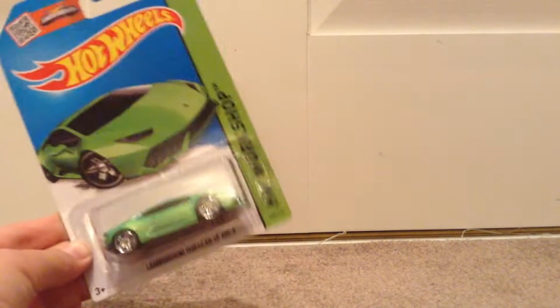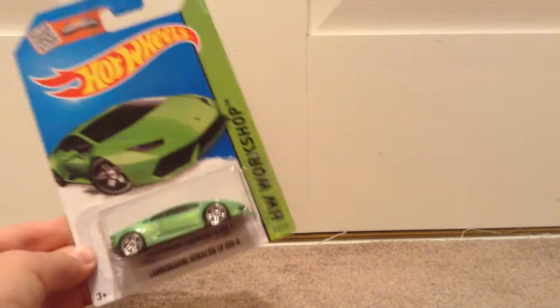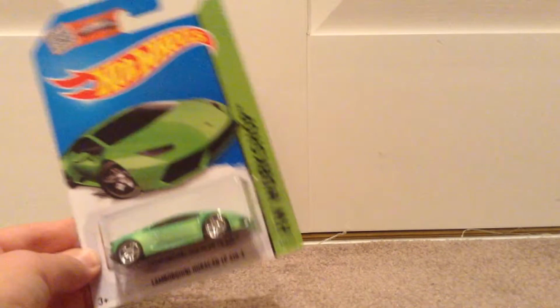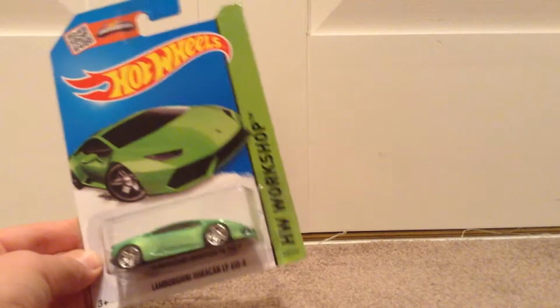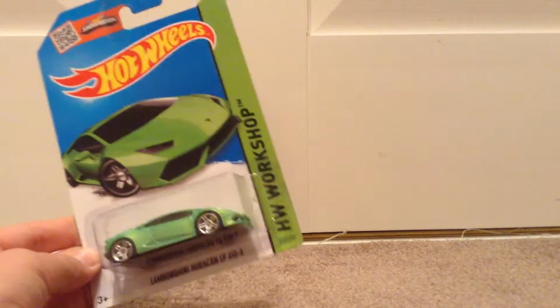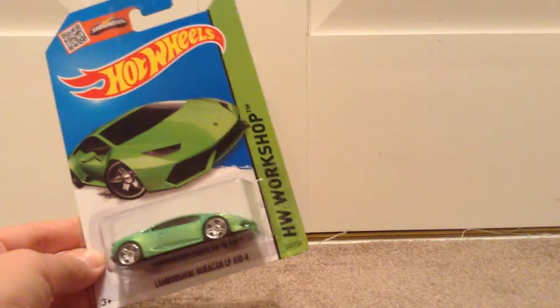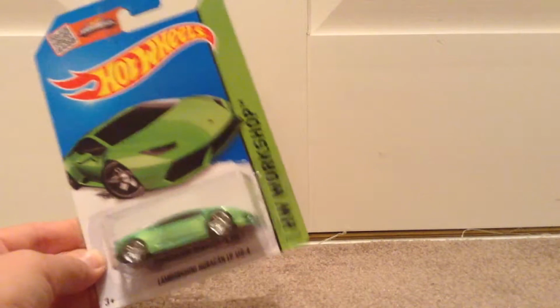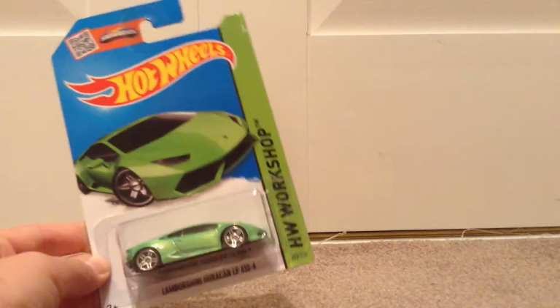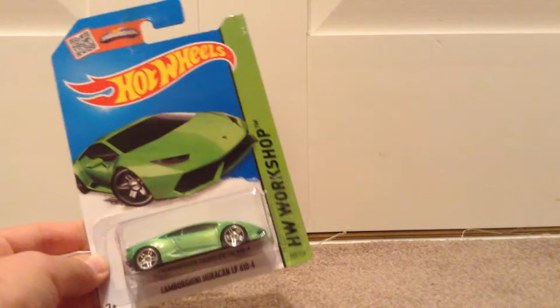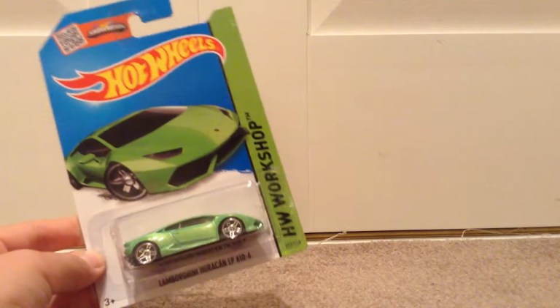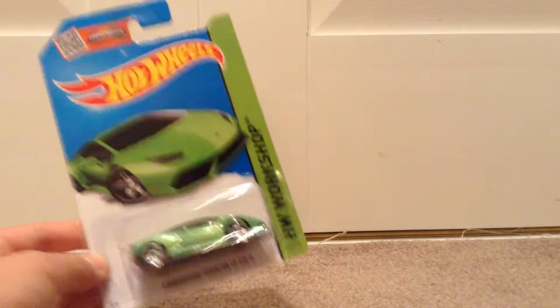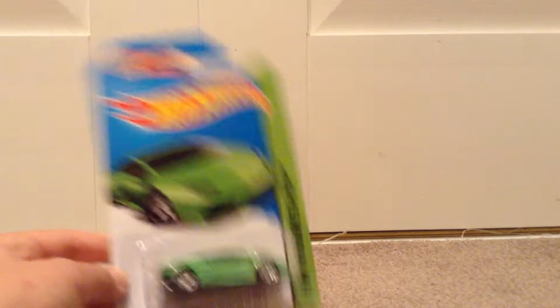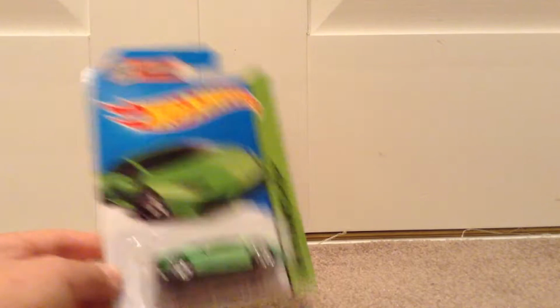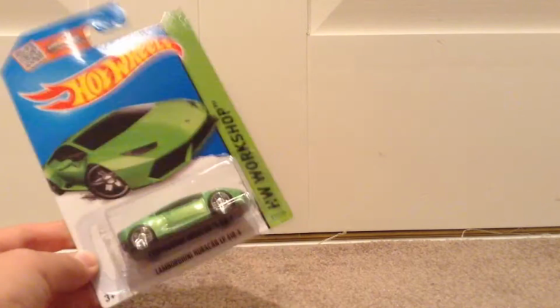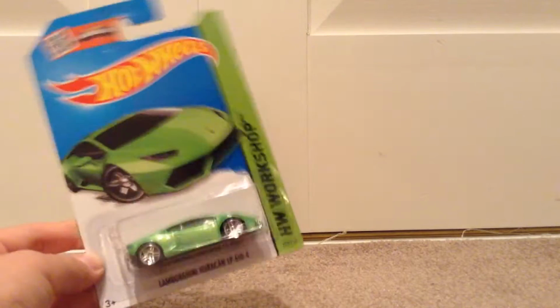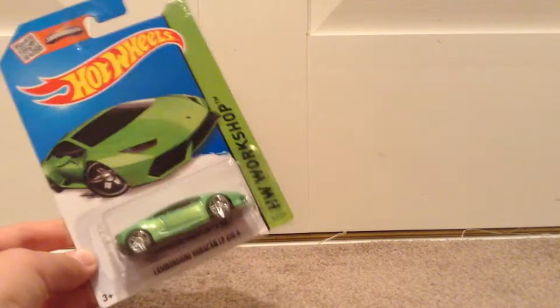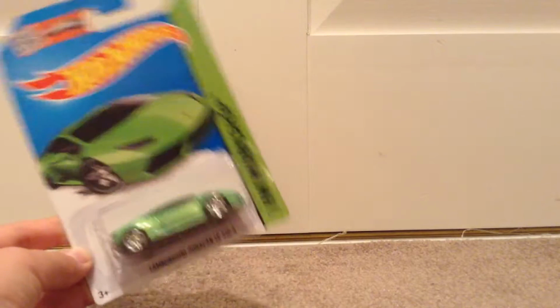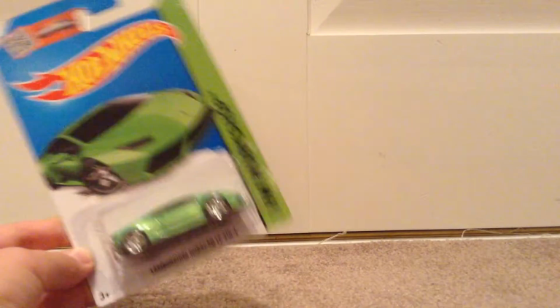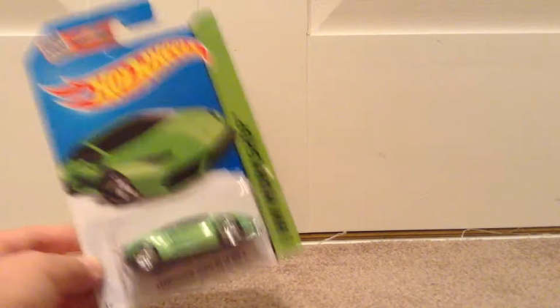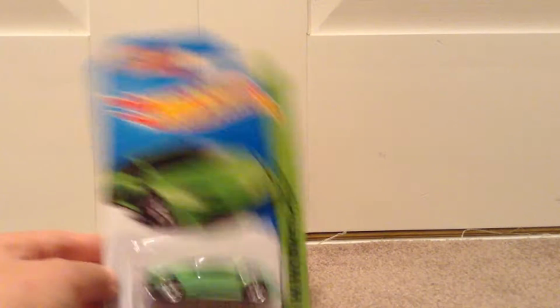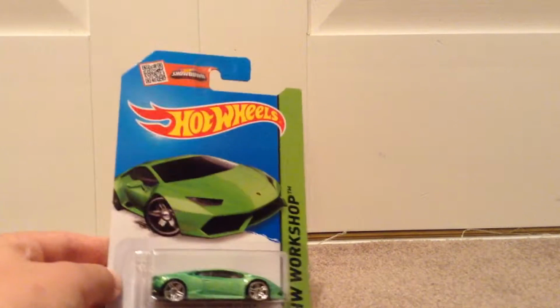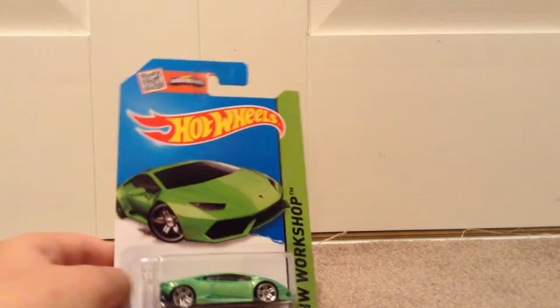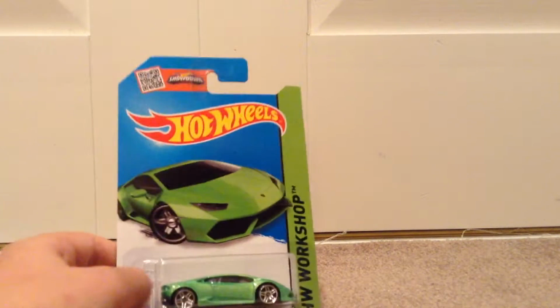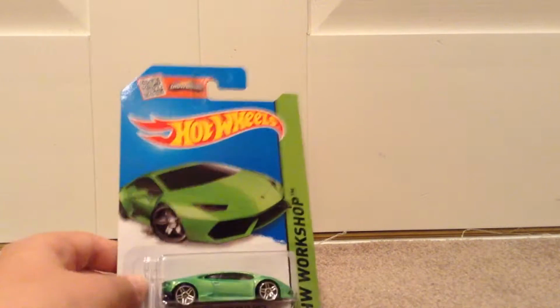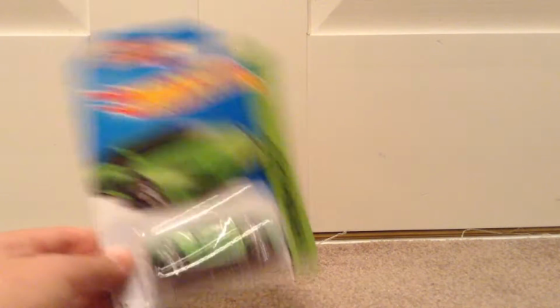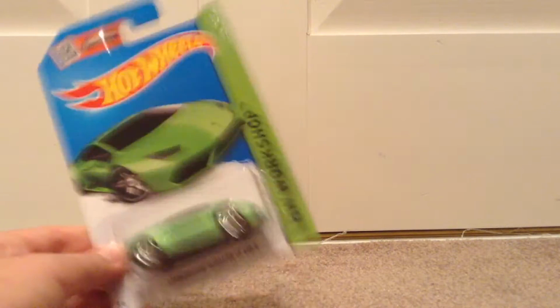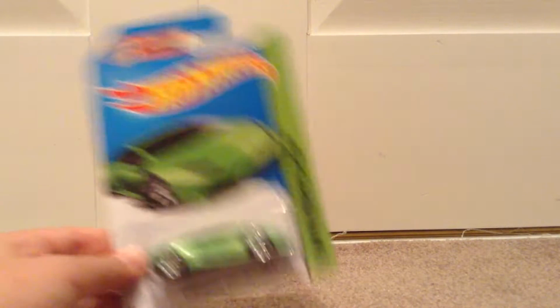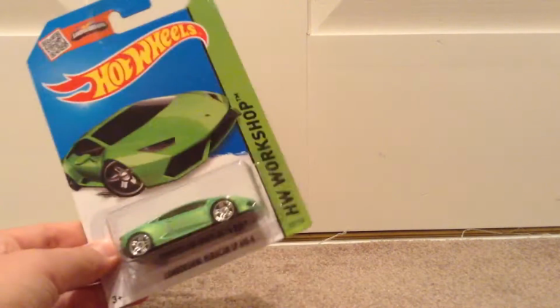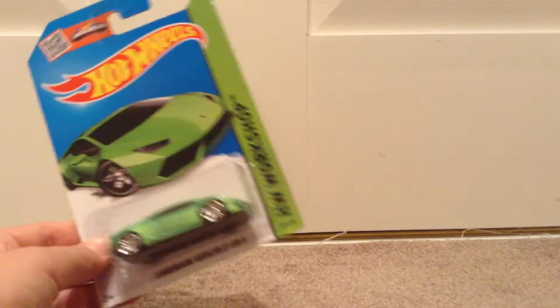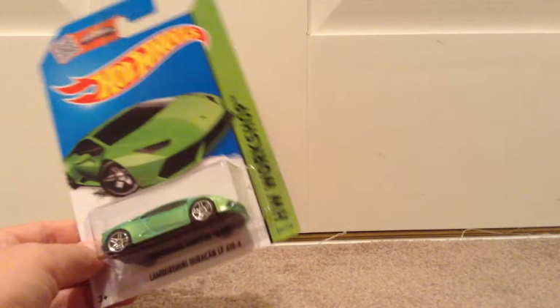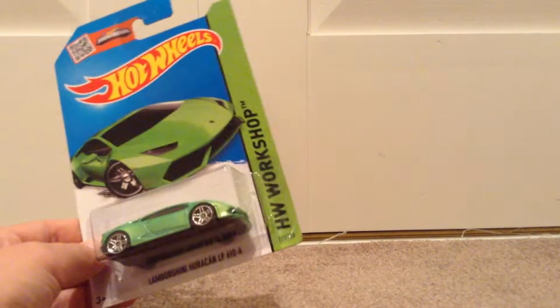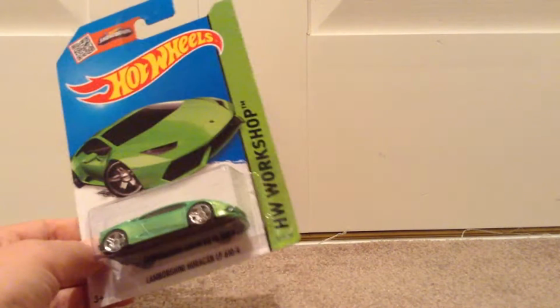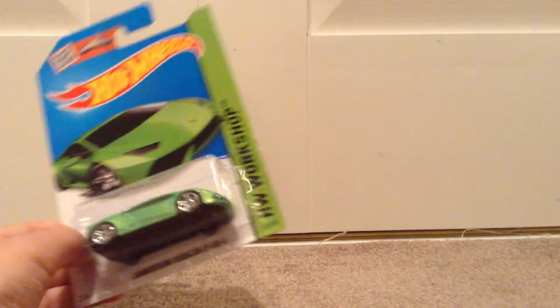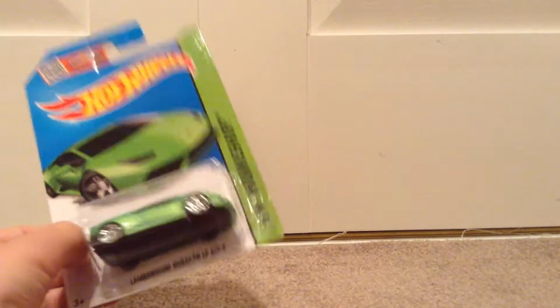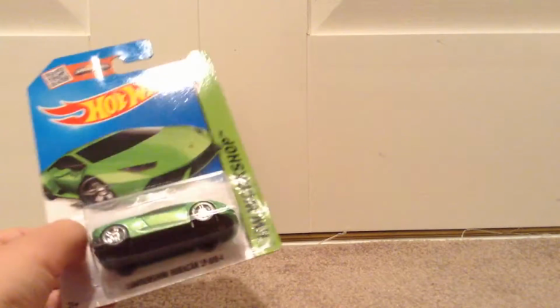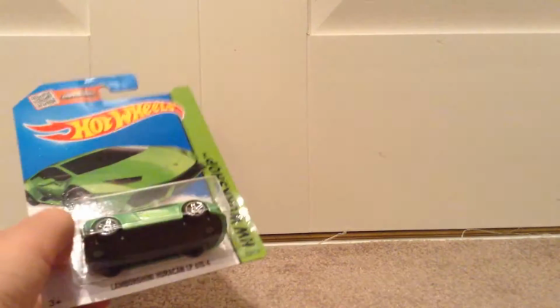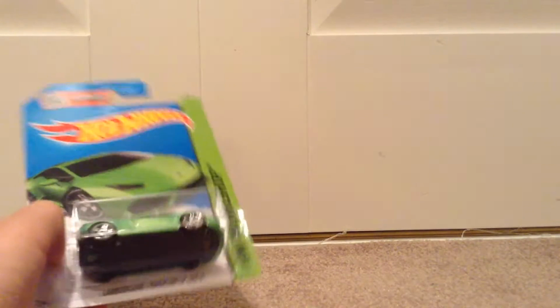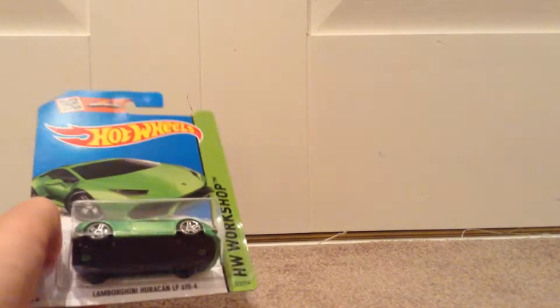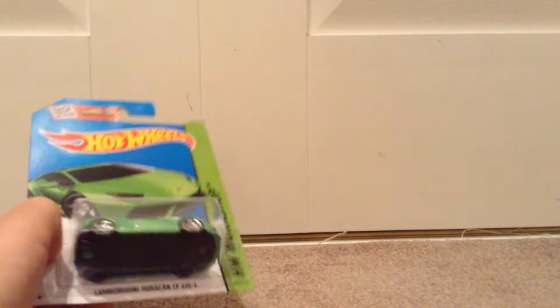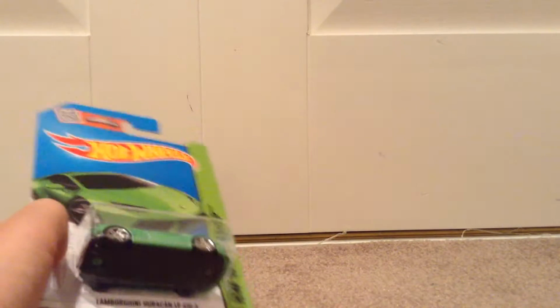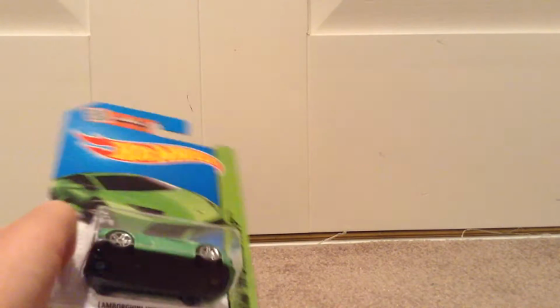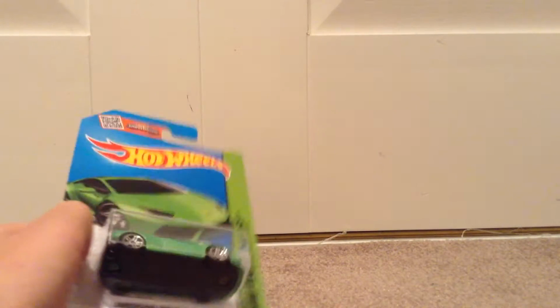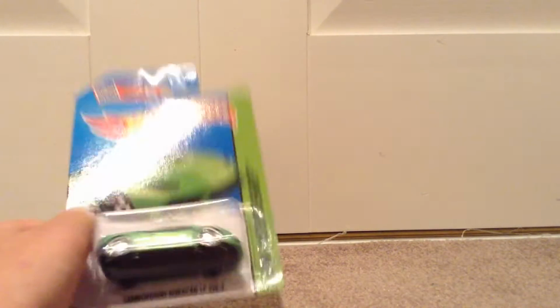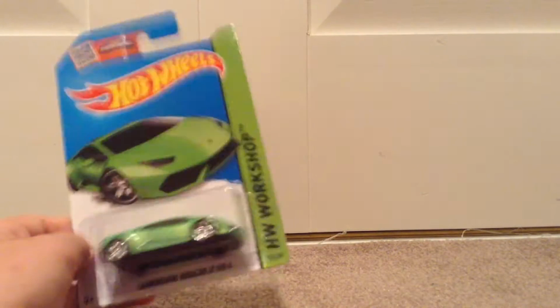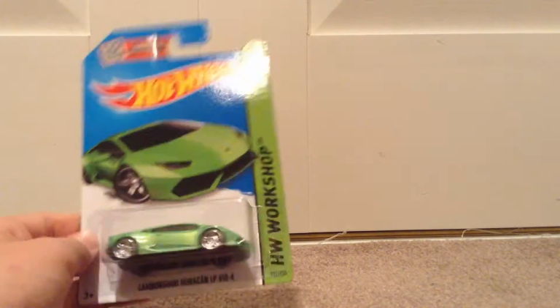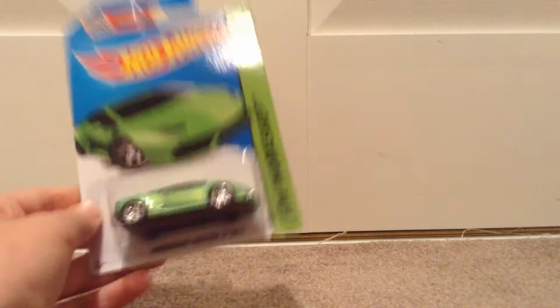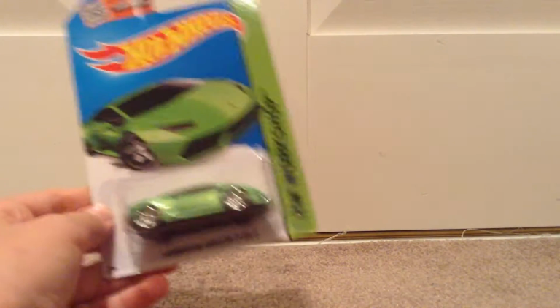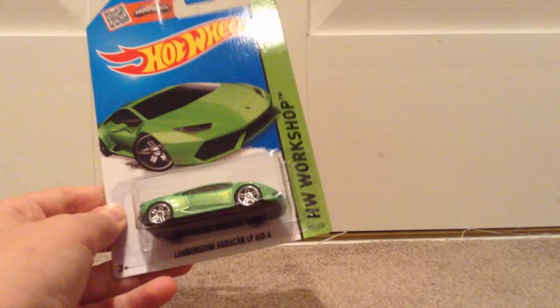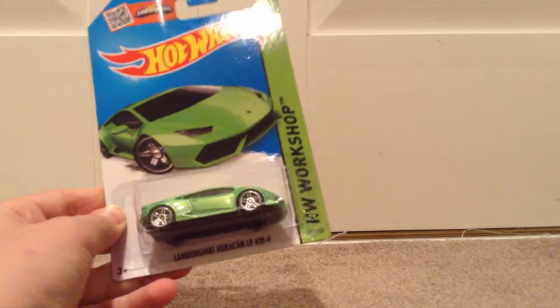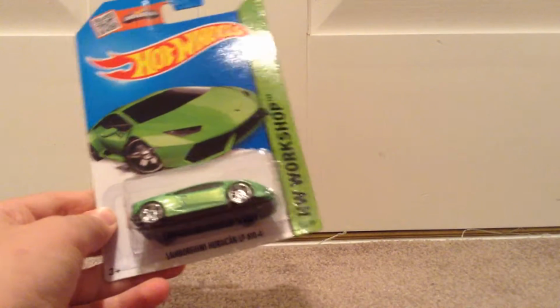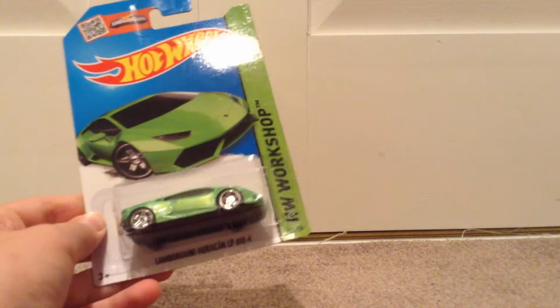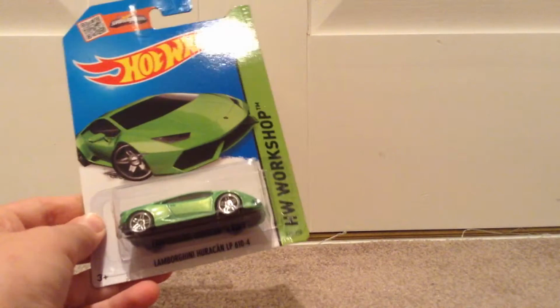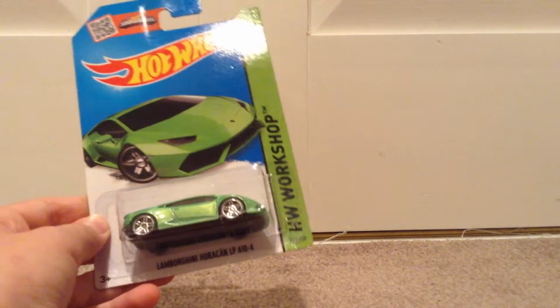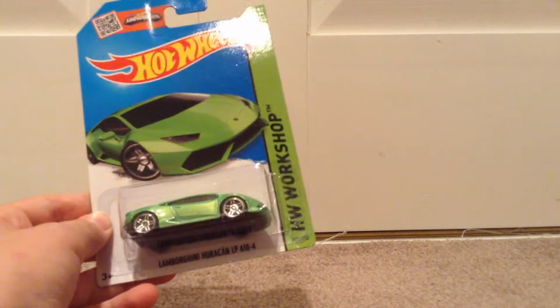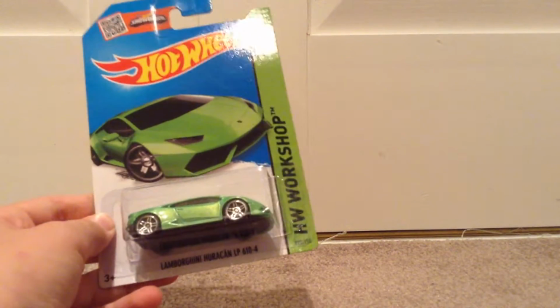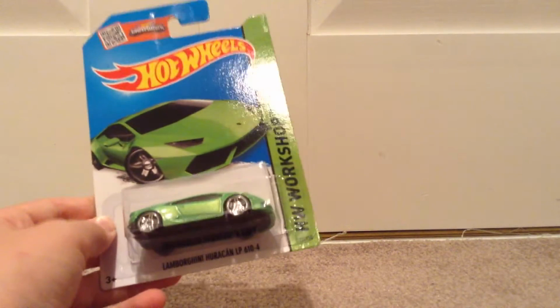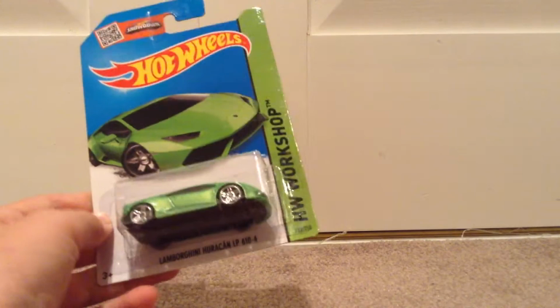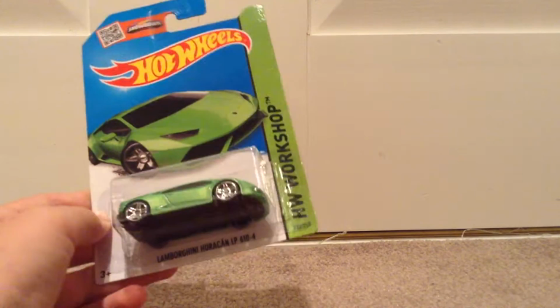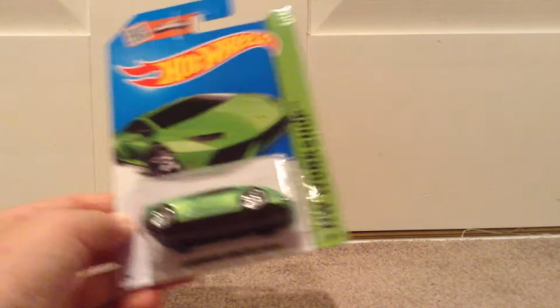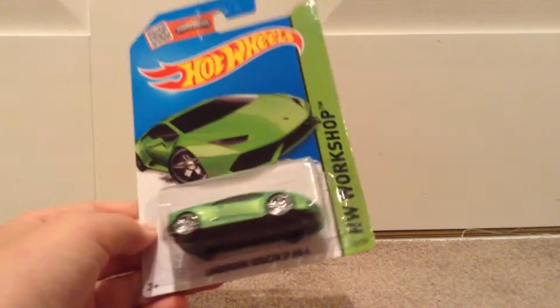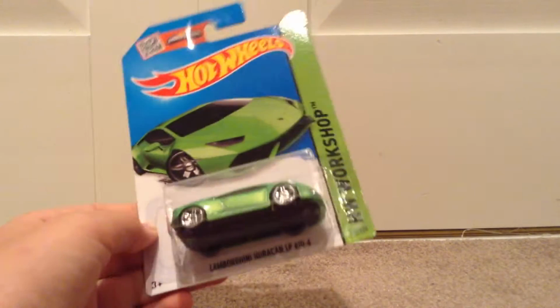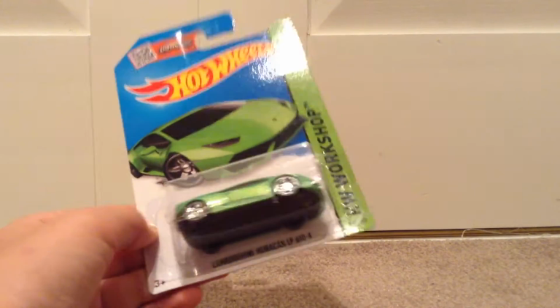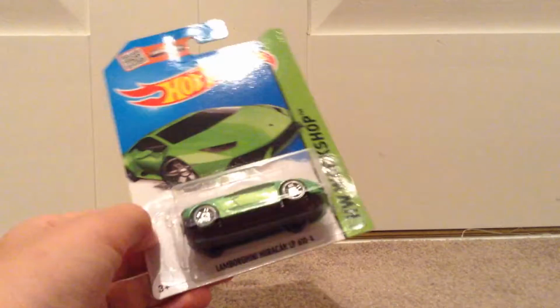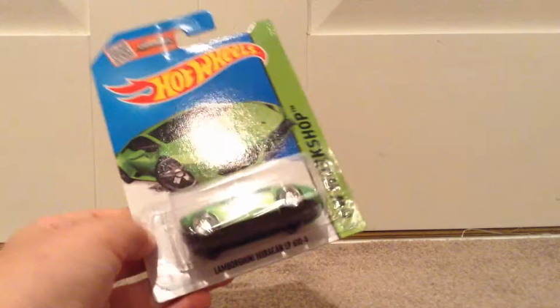I've unboxed one in yellow before. I'll link that video in the description below if you'd like to check that out.